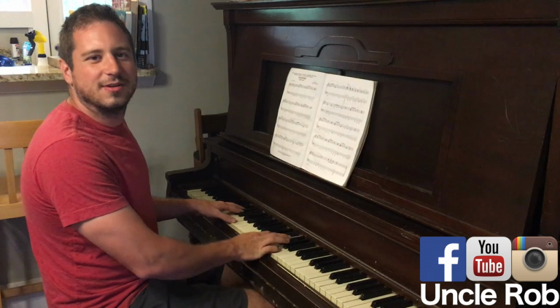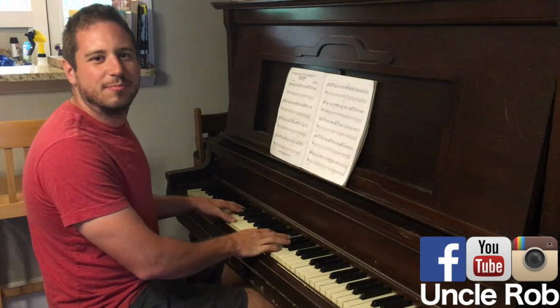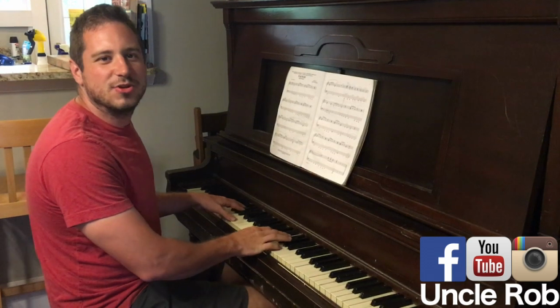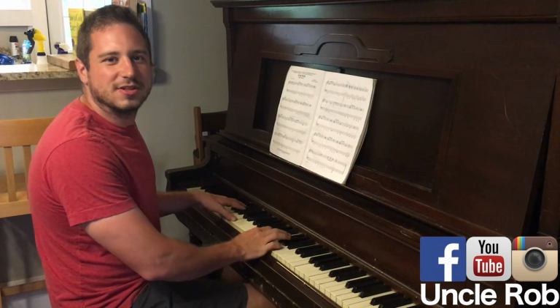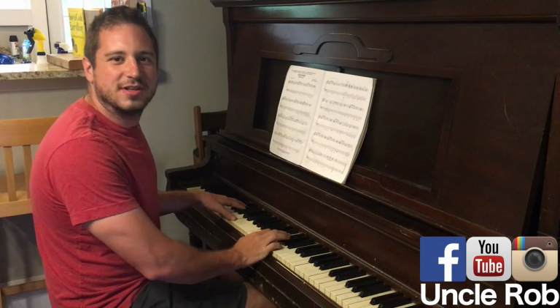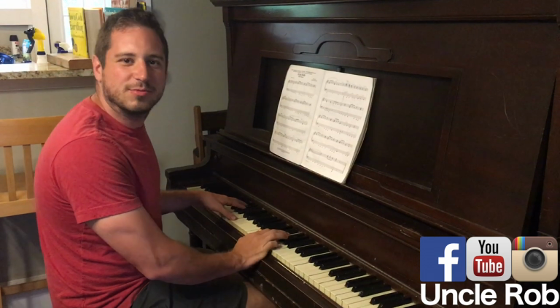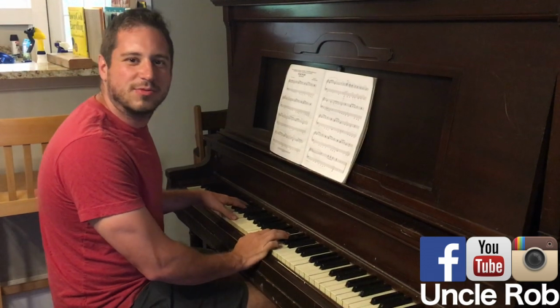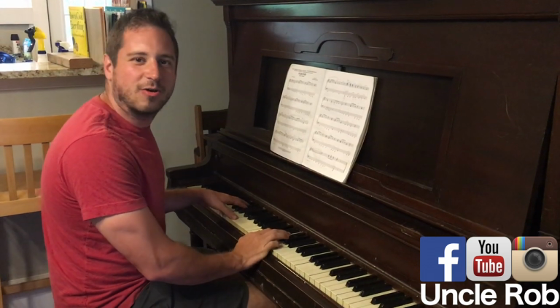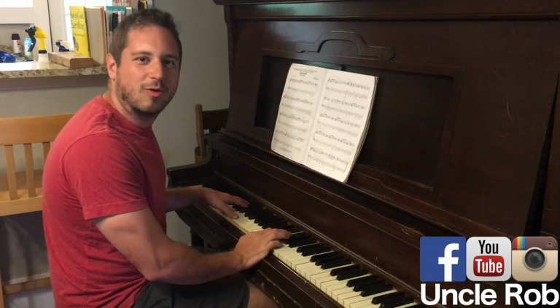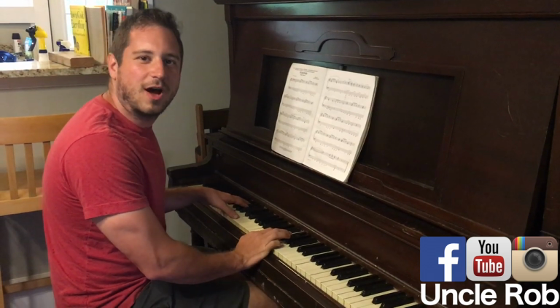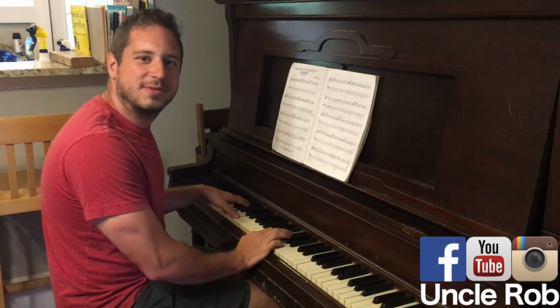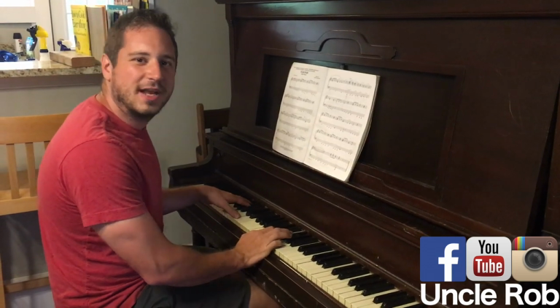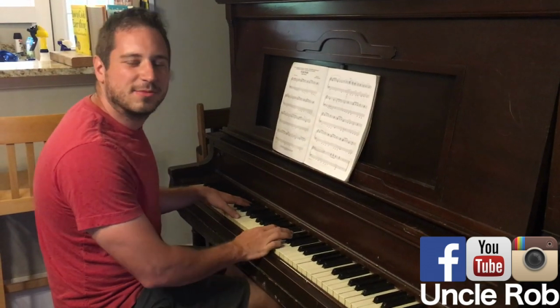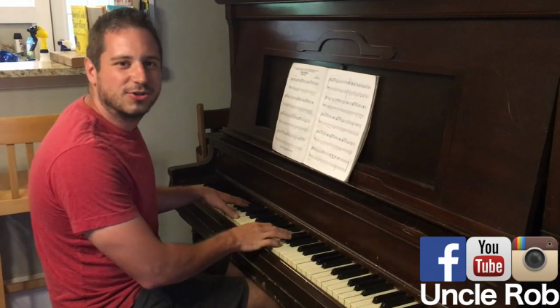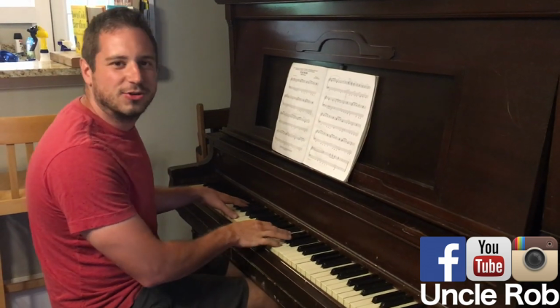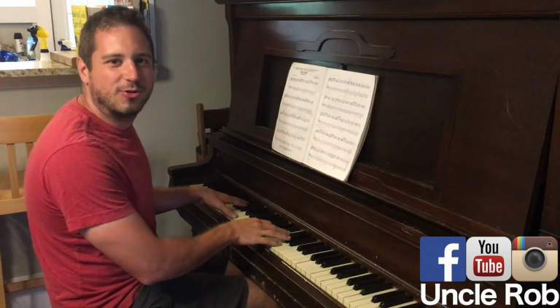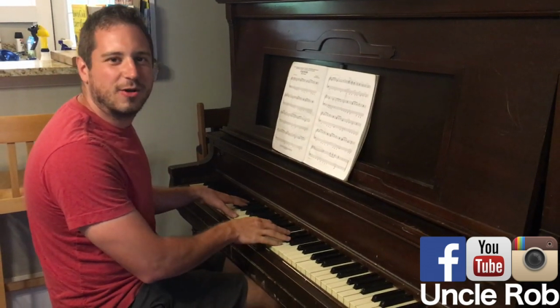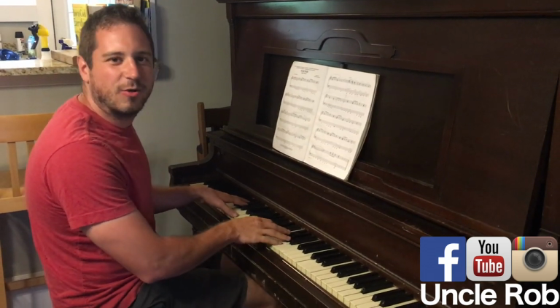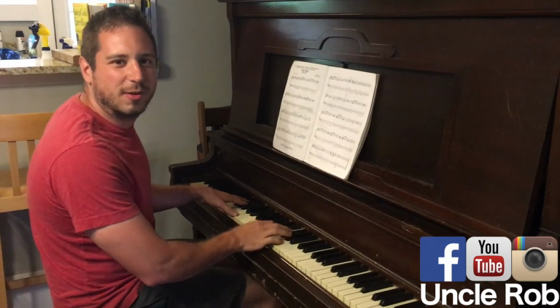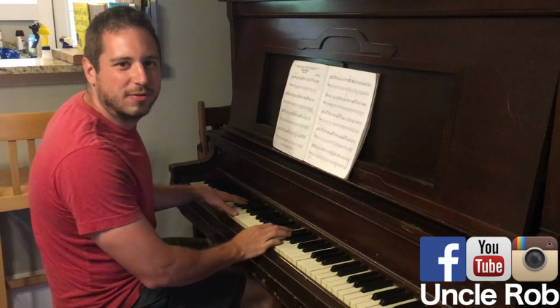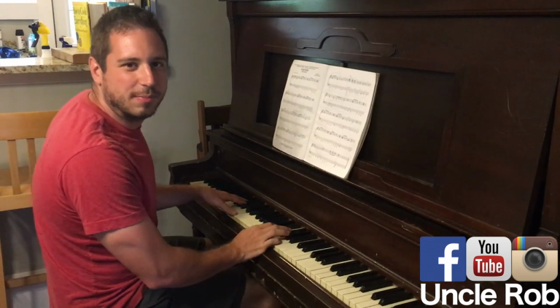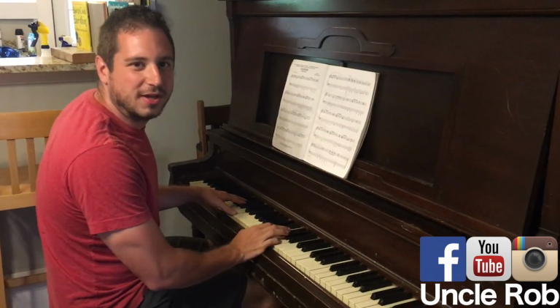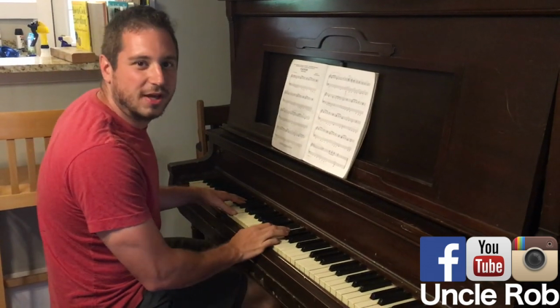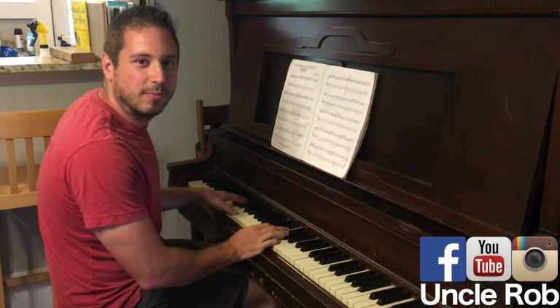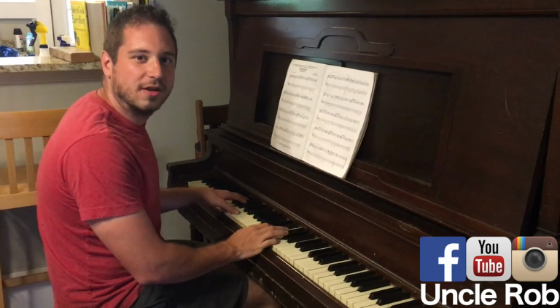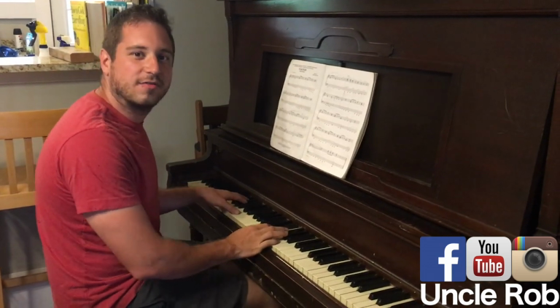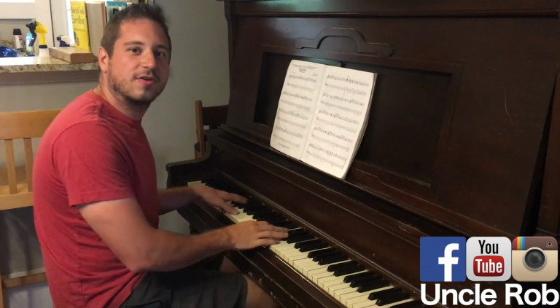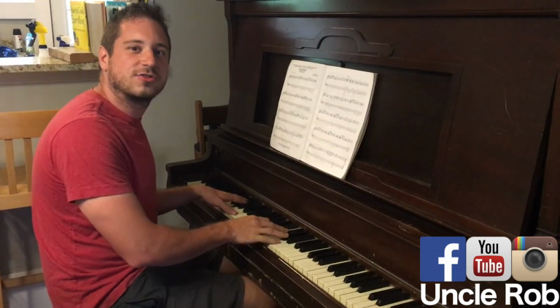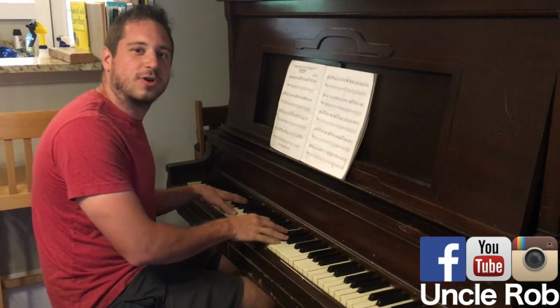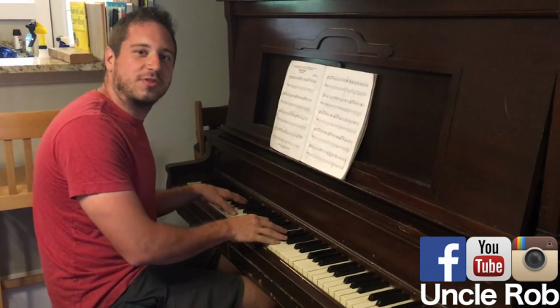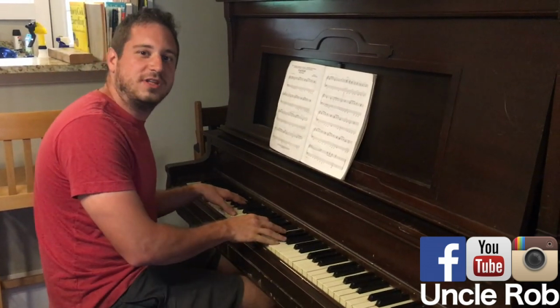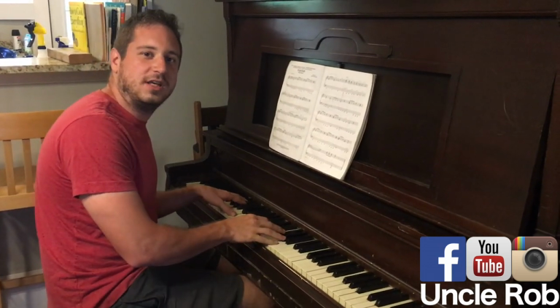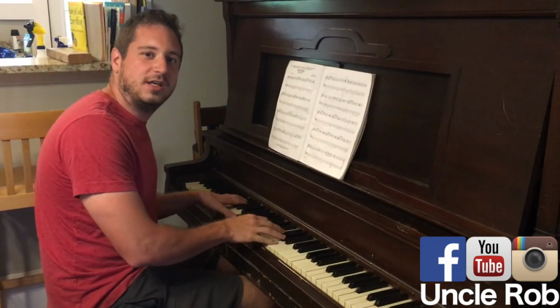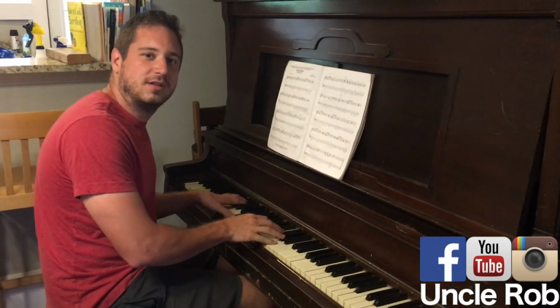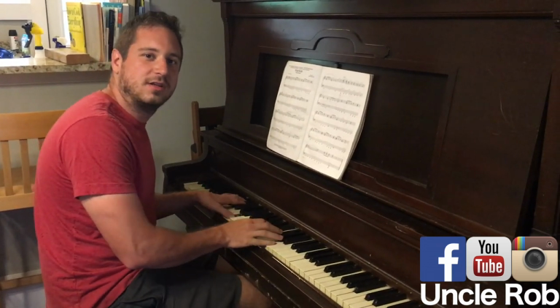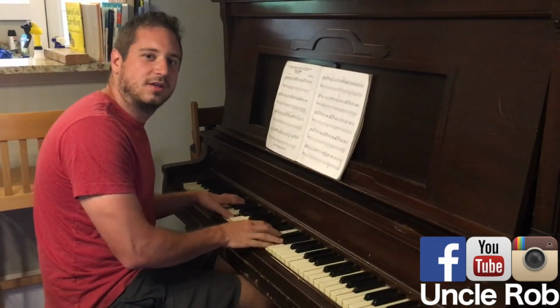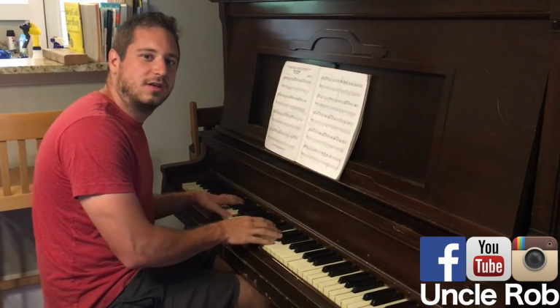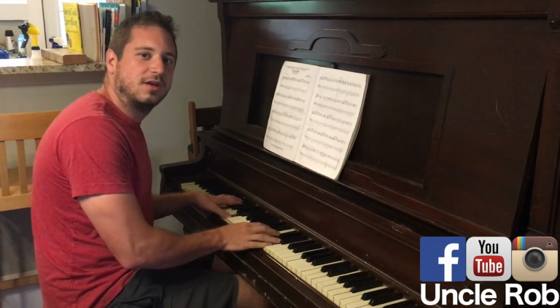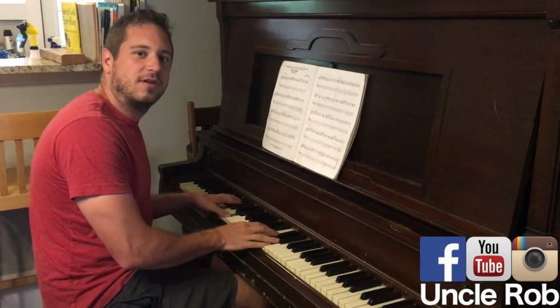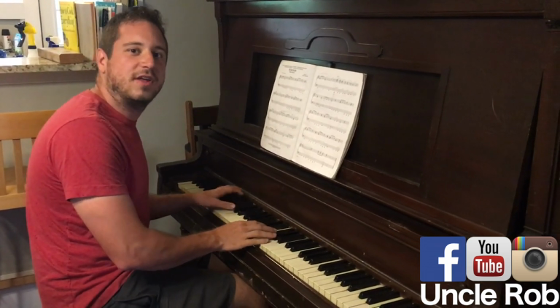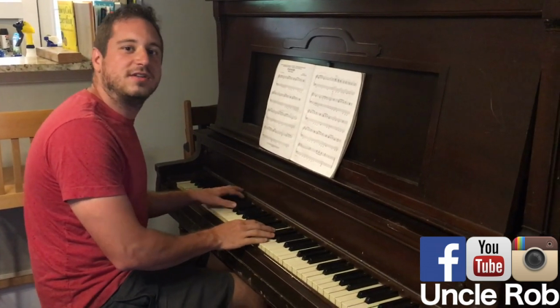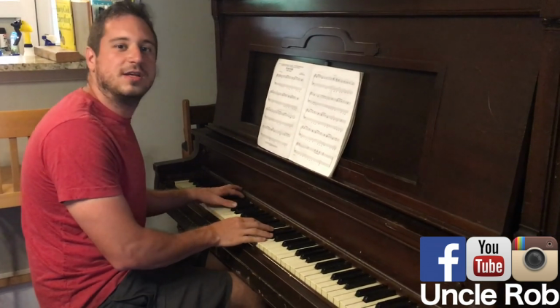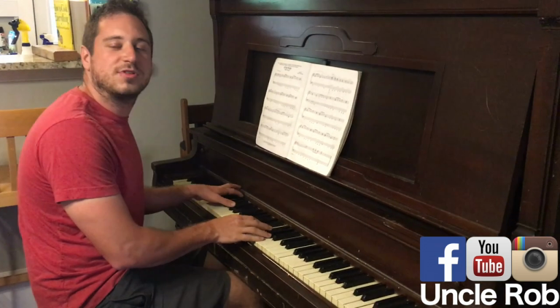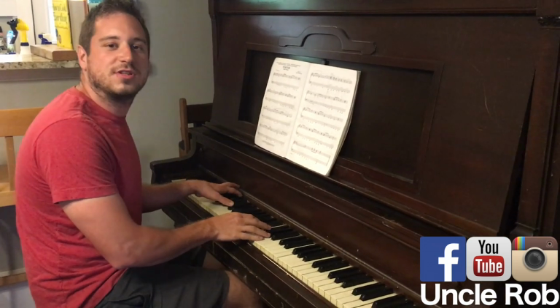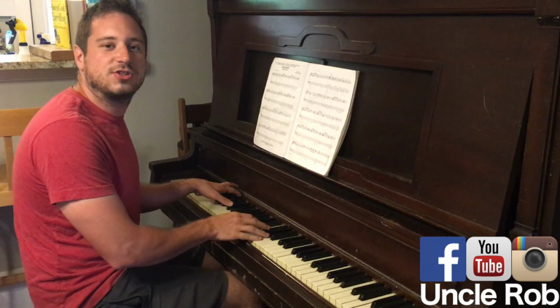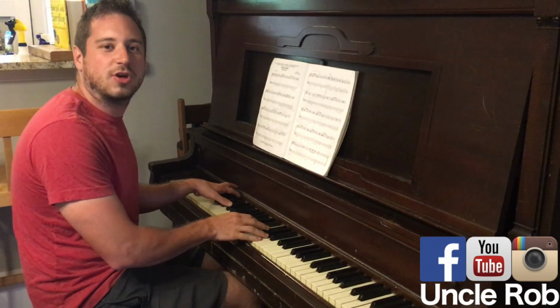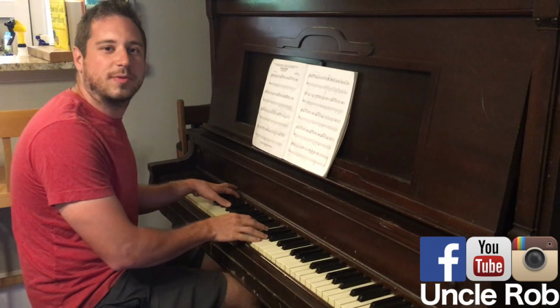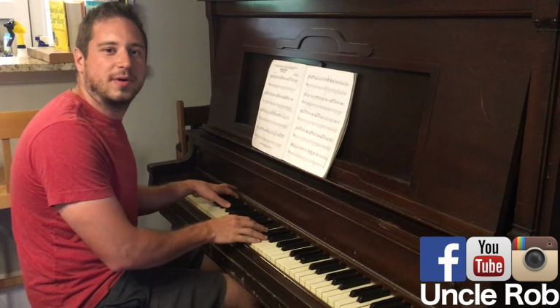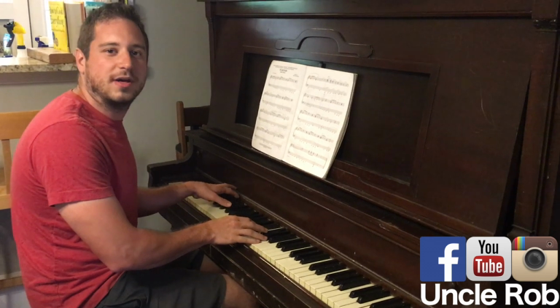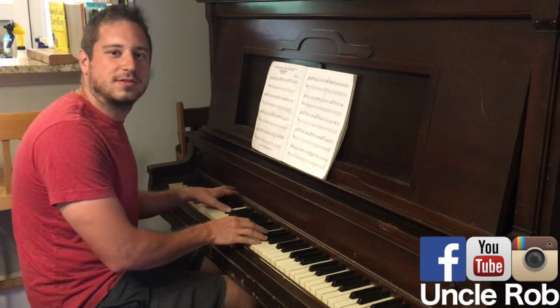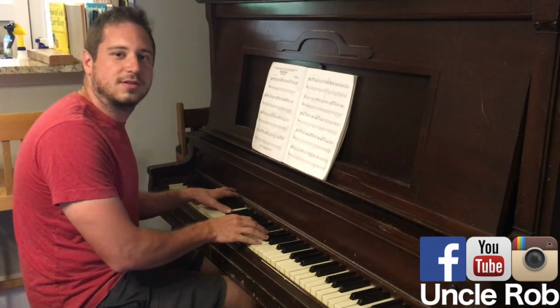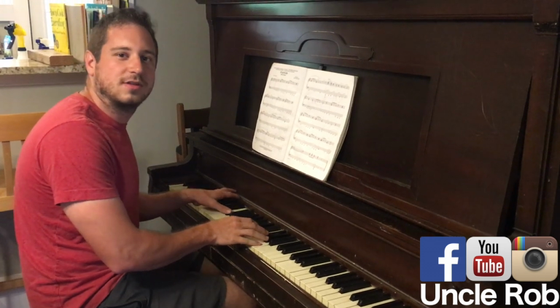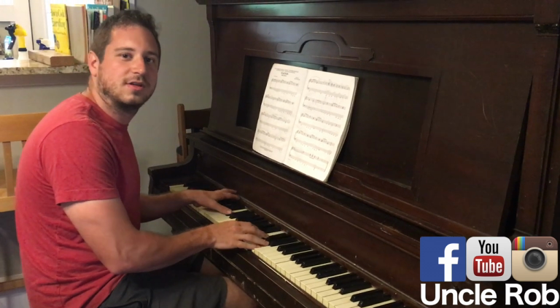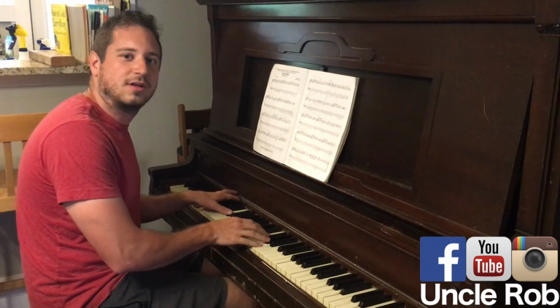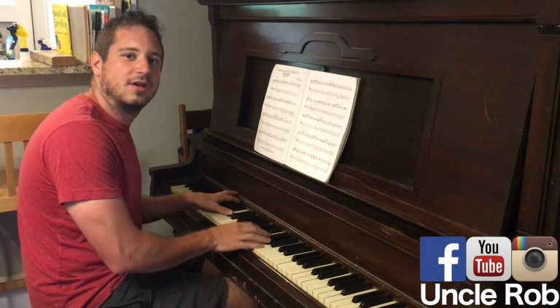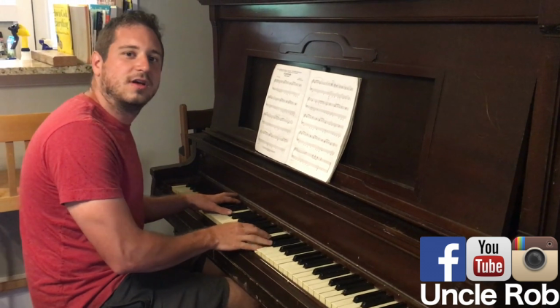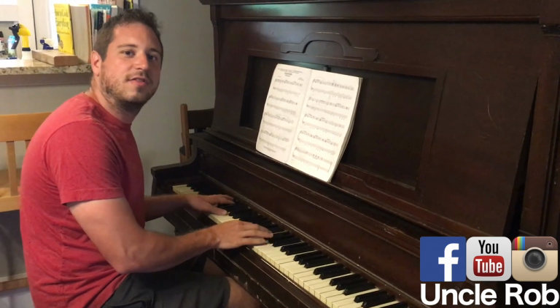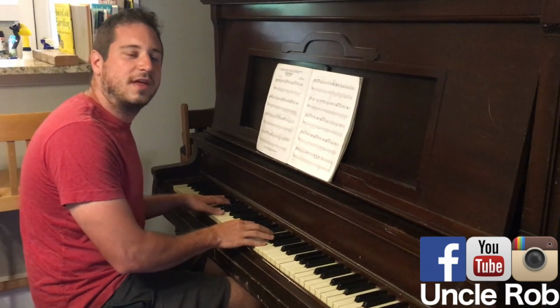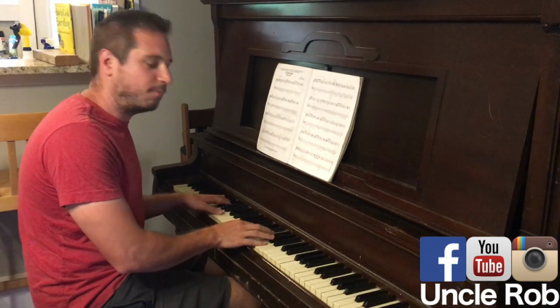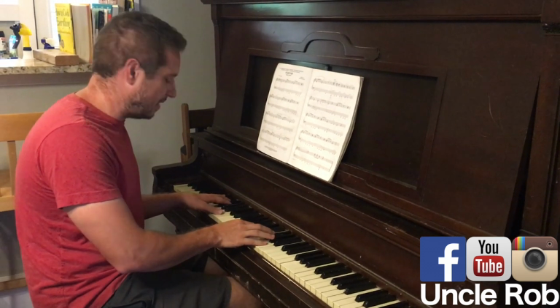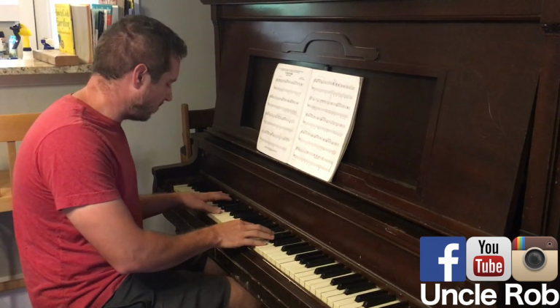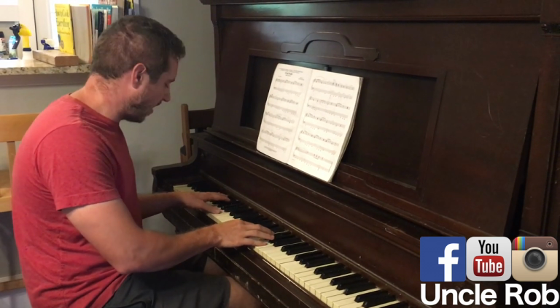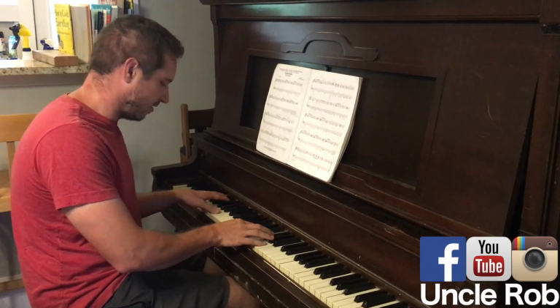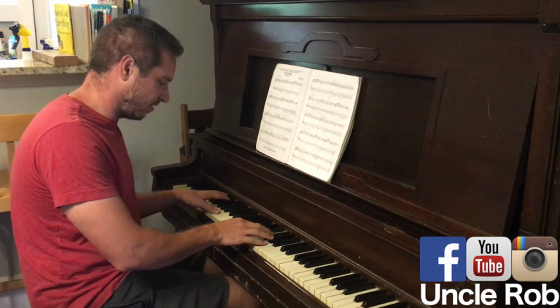Music Tips with Uncle Rob. Today I'm going to show you a great way to play Piano Man. First start with D, then D with C sharp at the bass, then B minor,